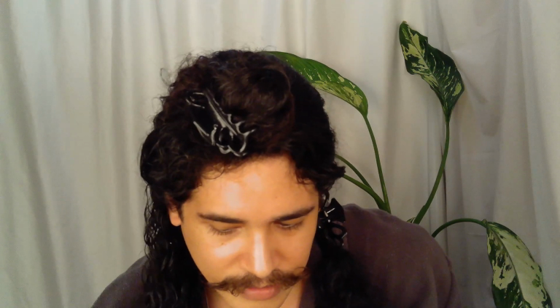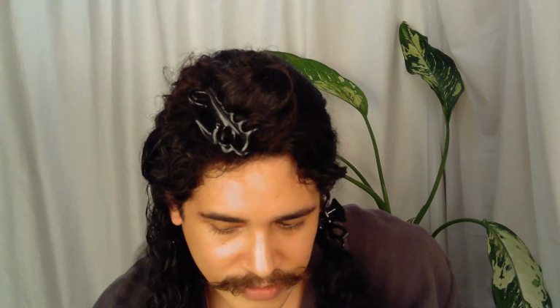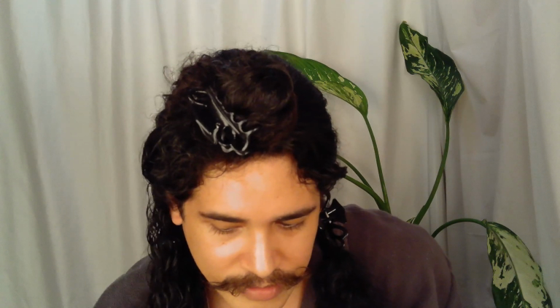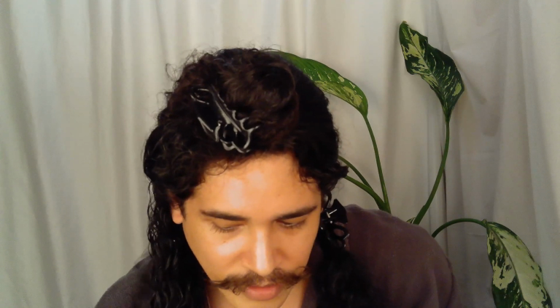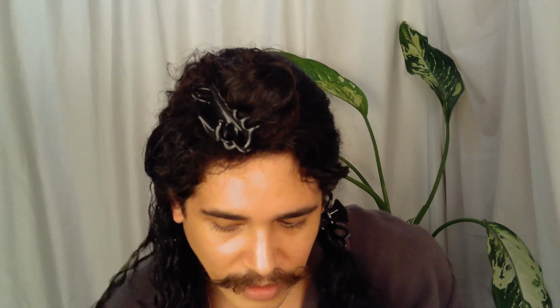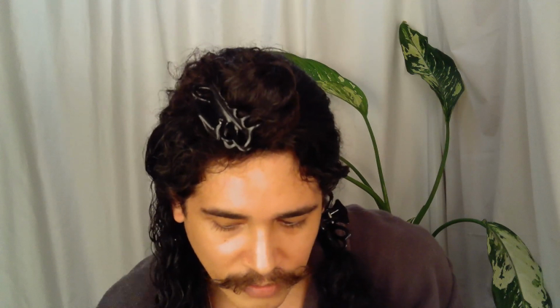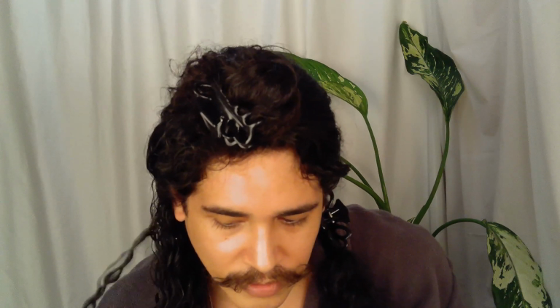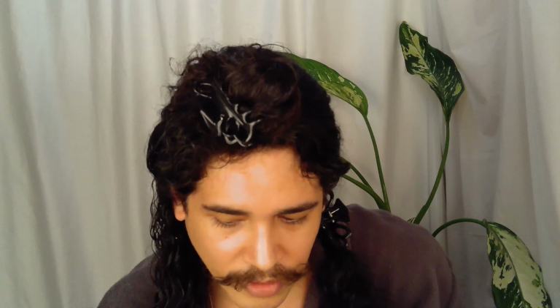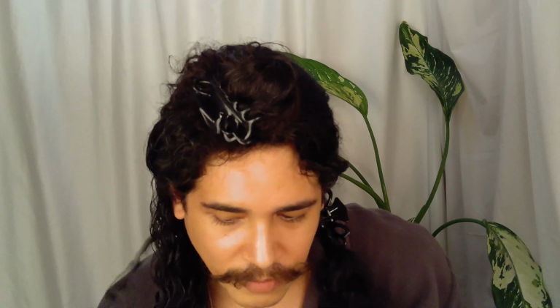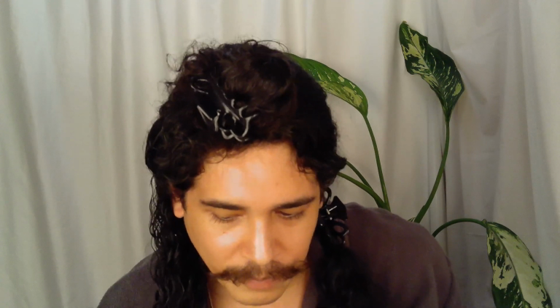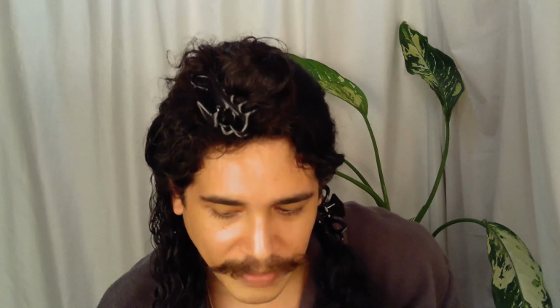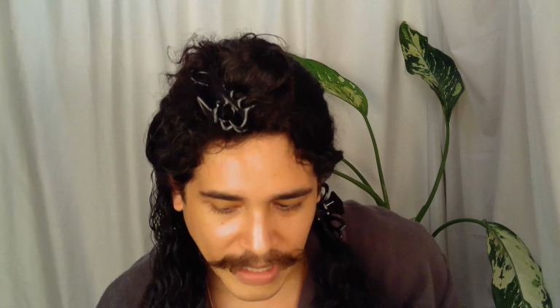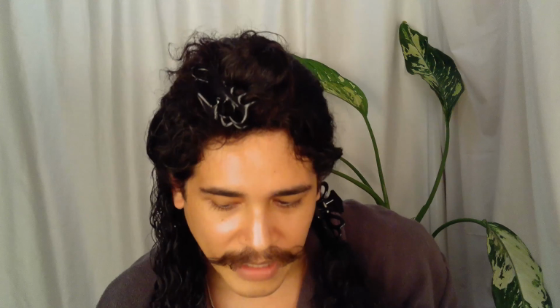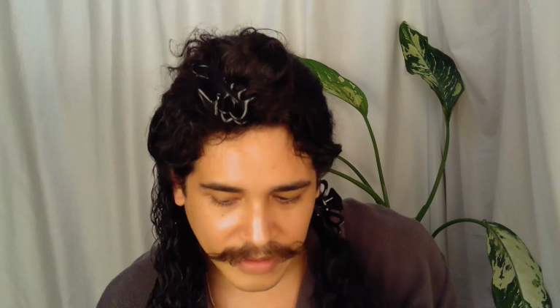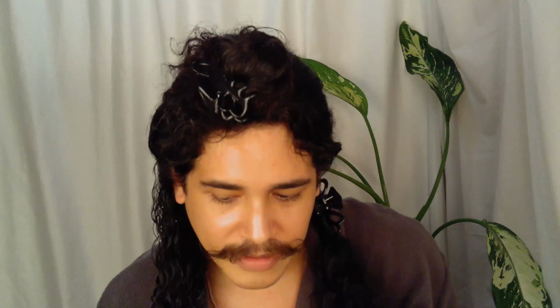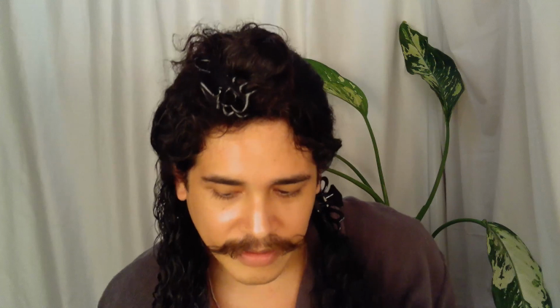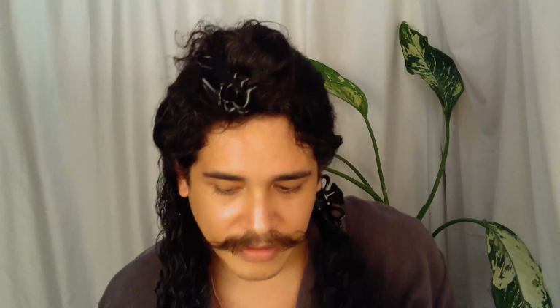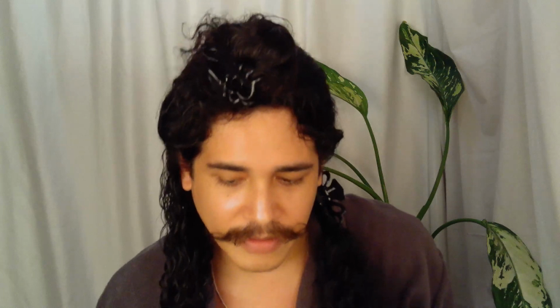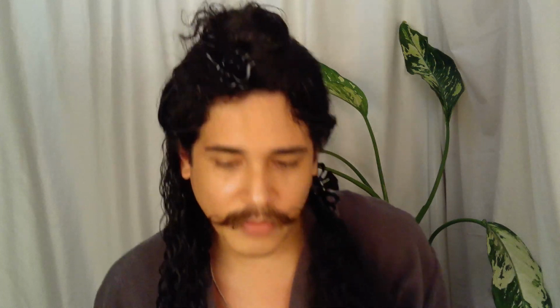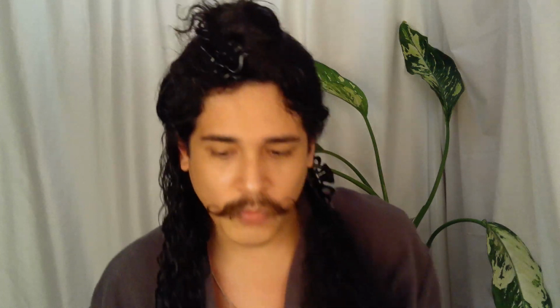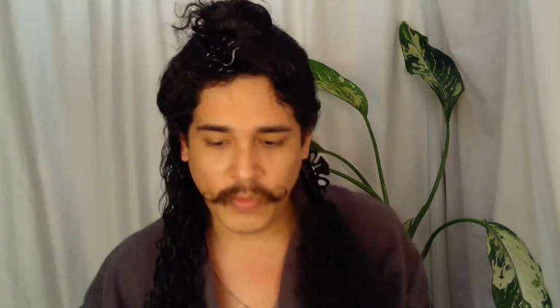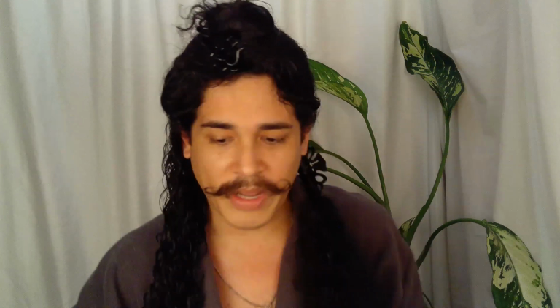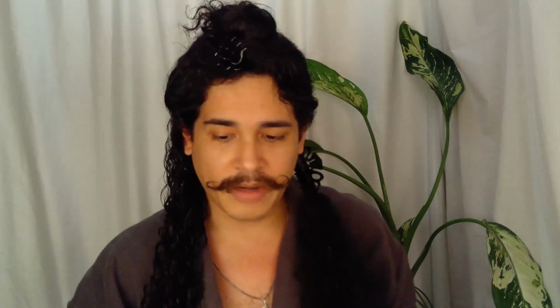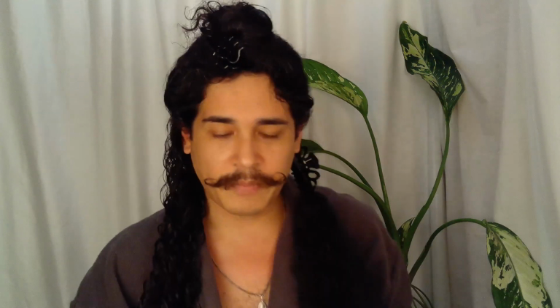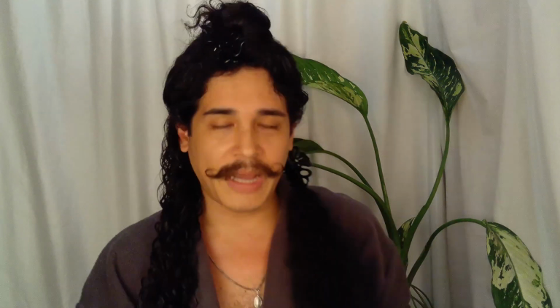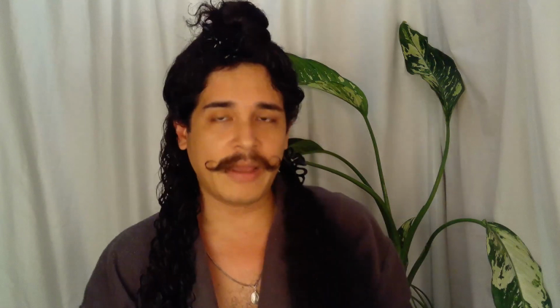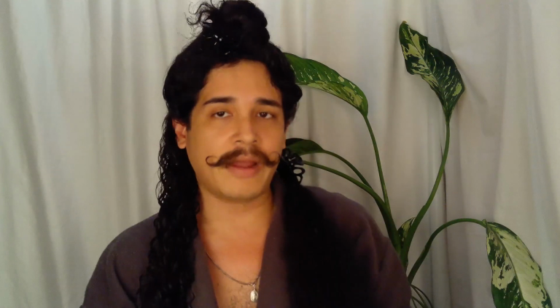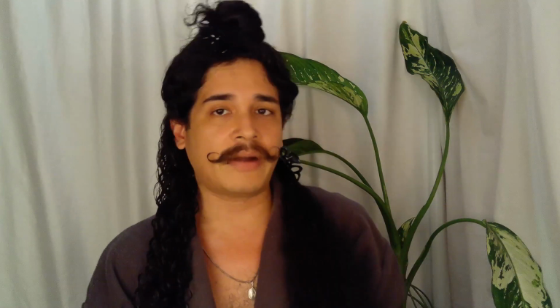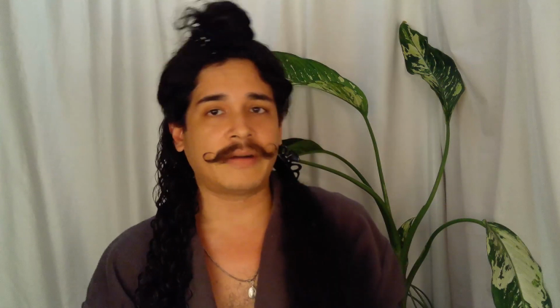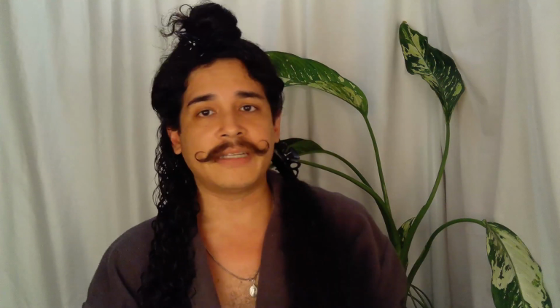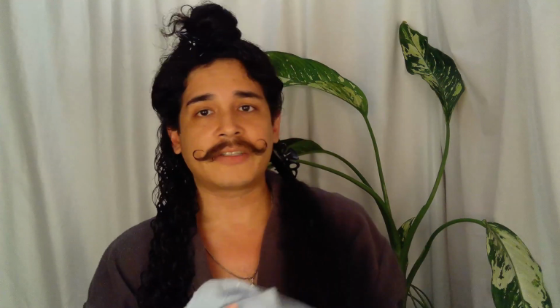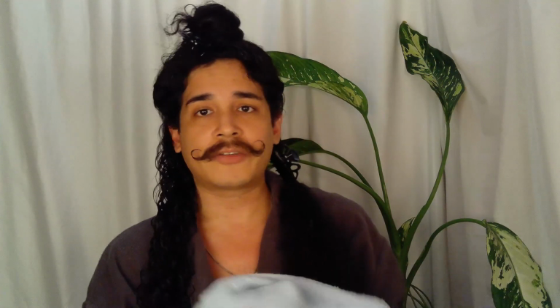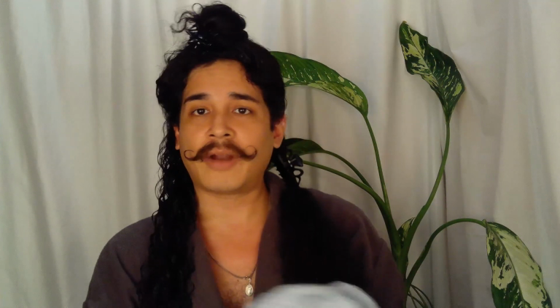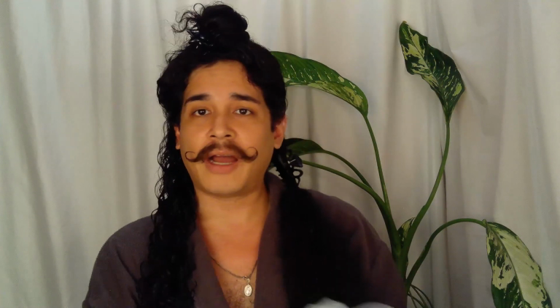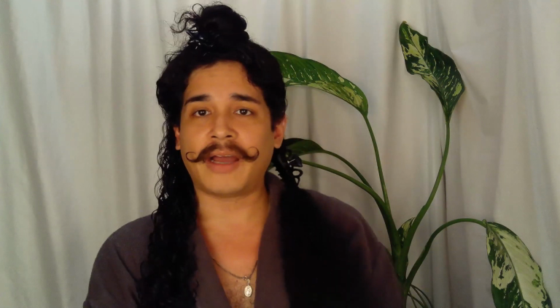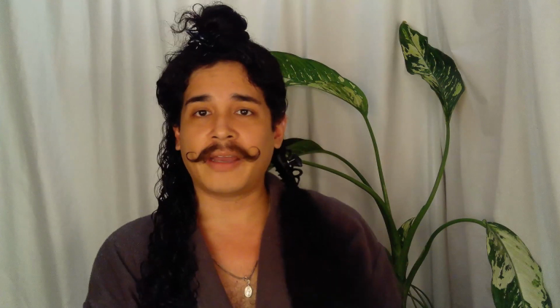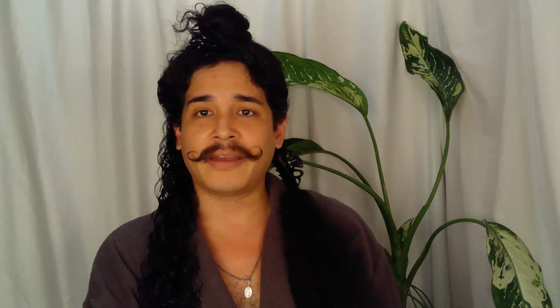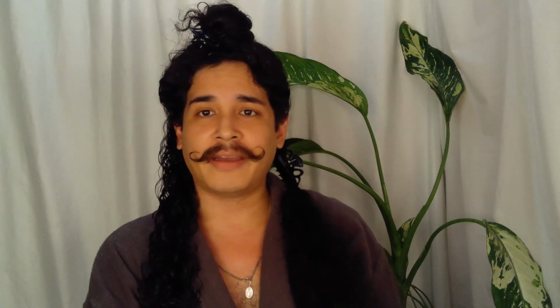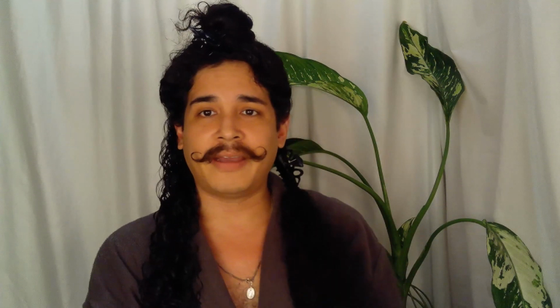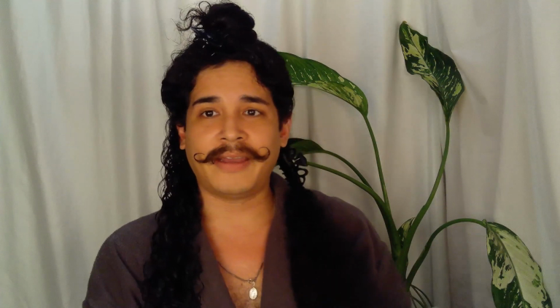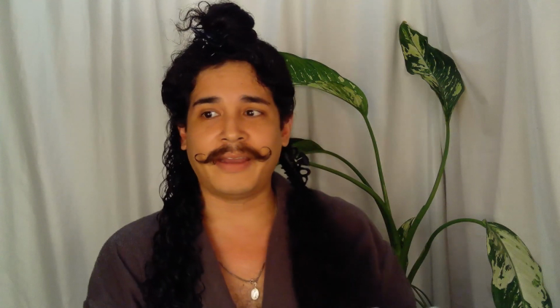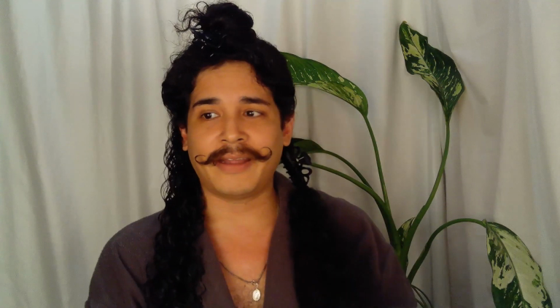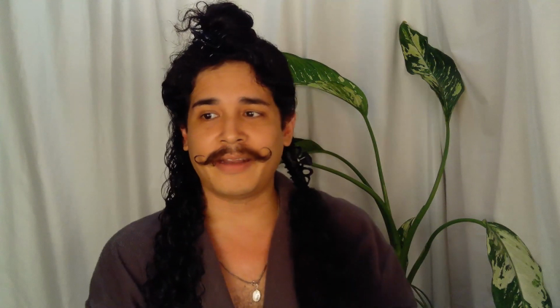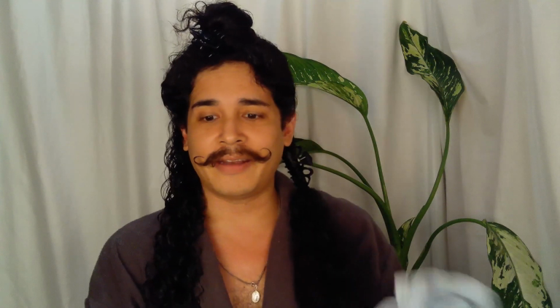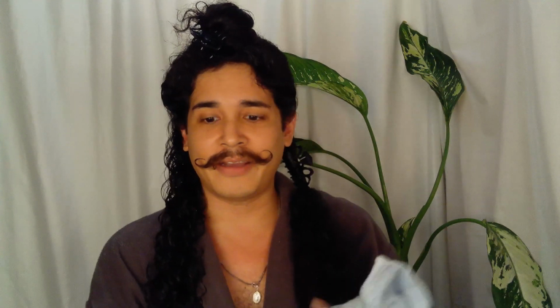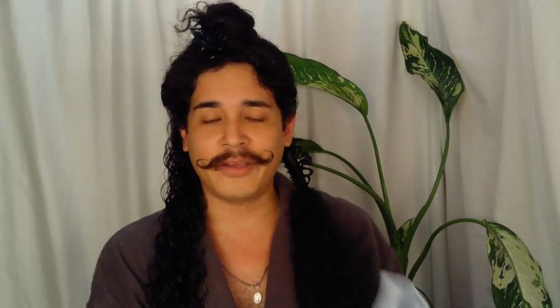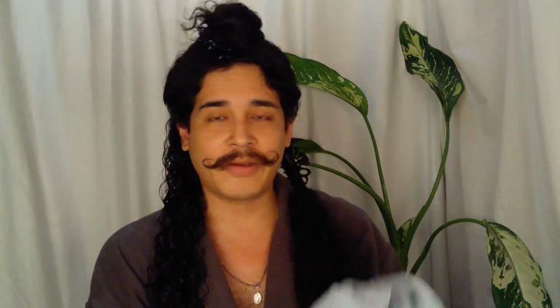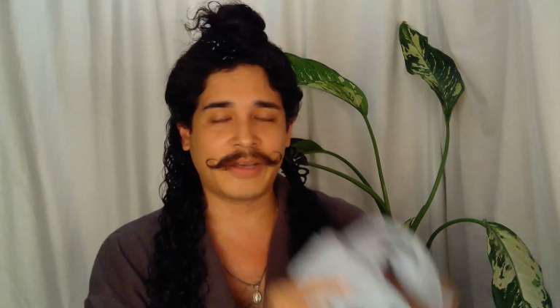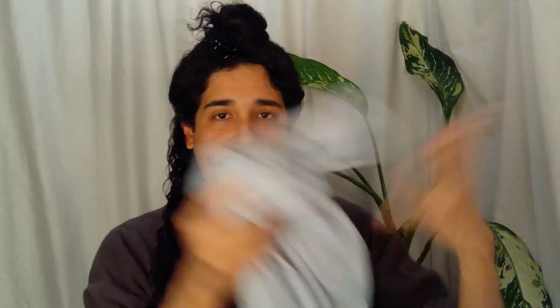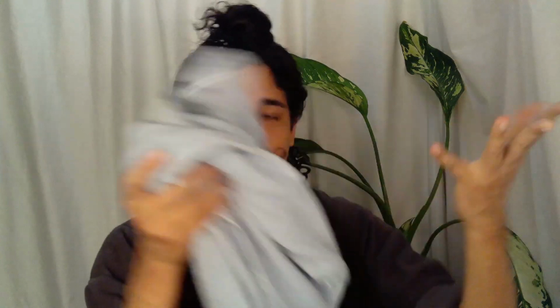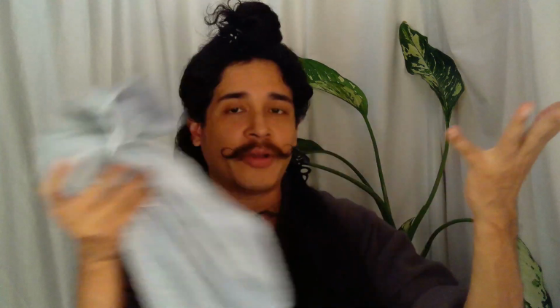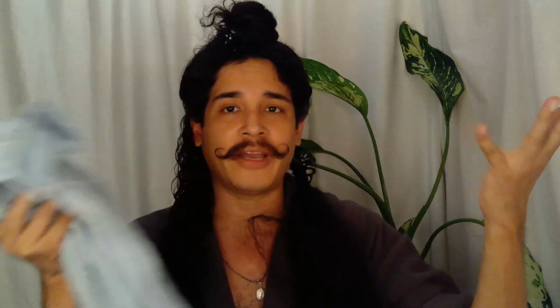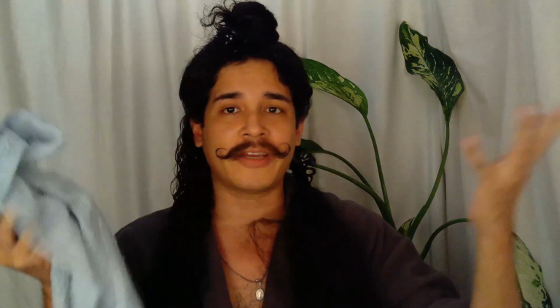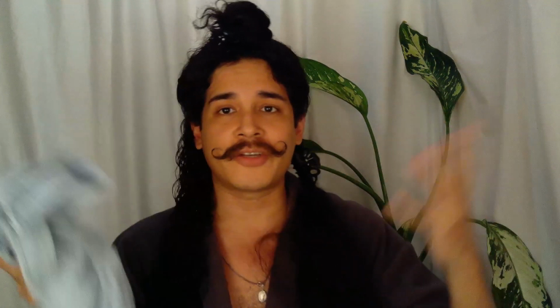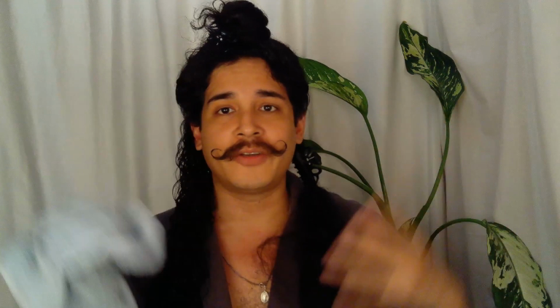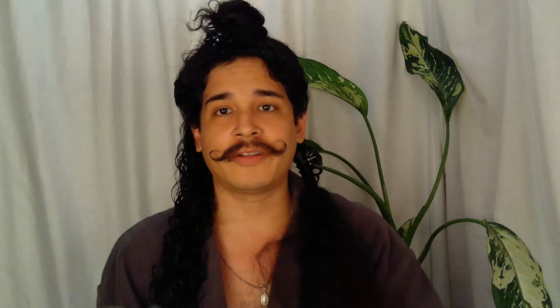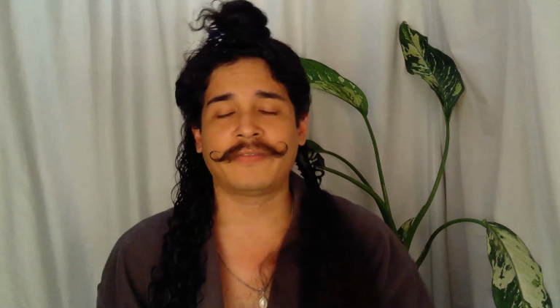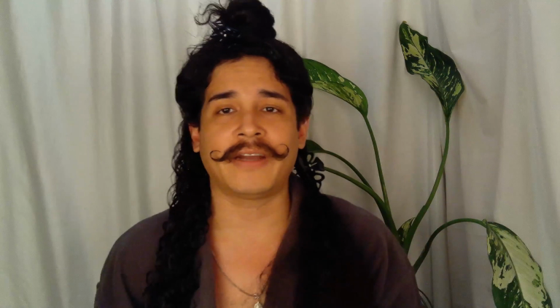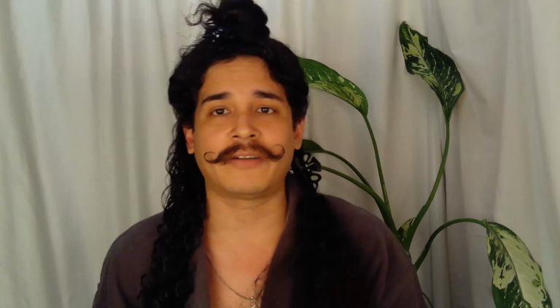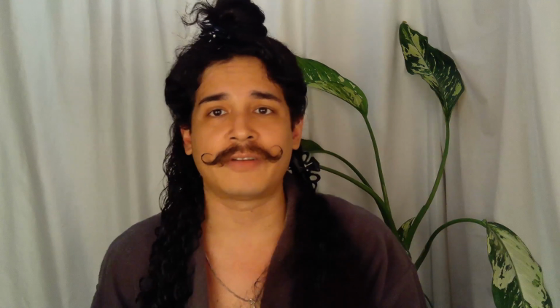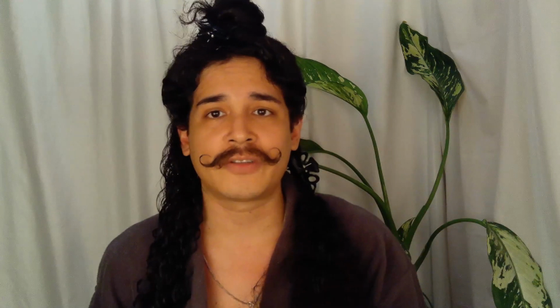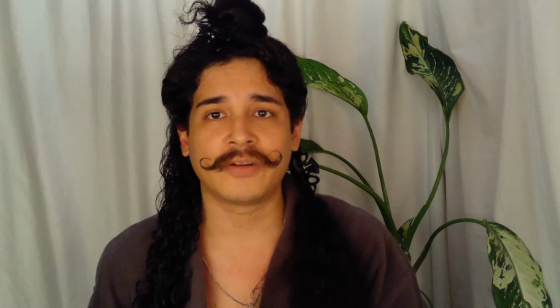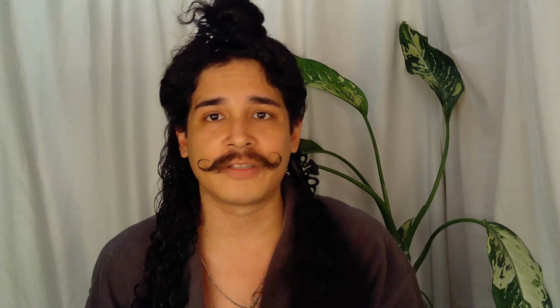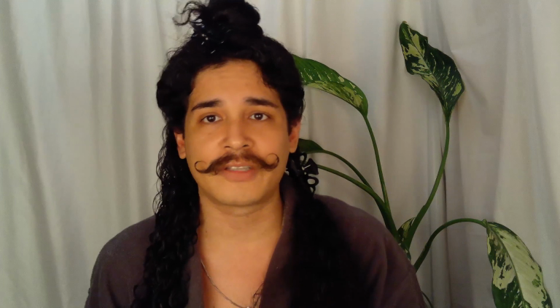I'll come back when my hair is dry and I can show you the final results.